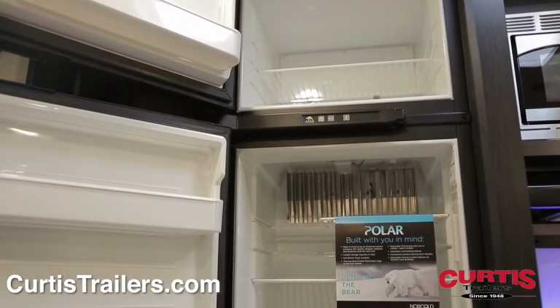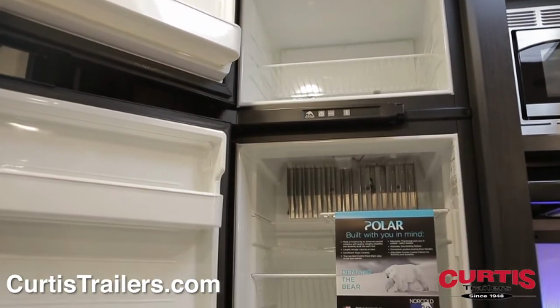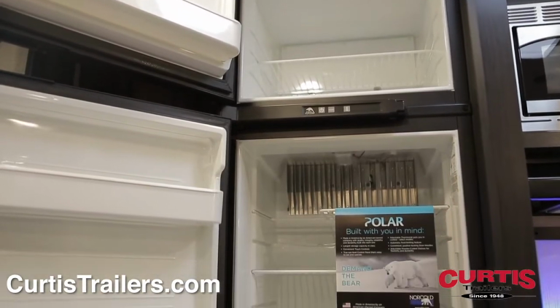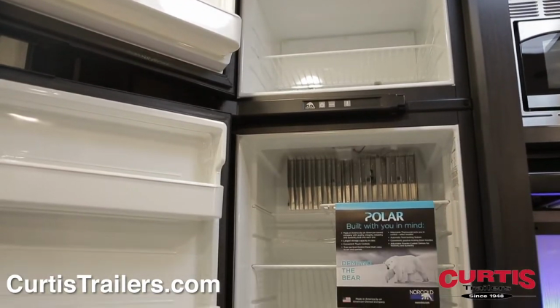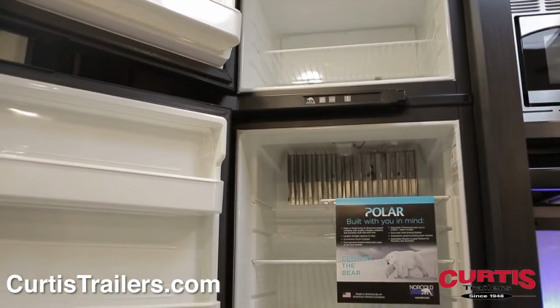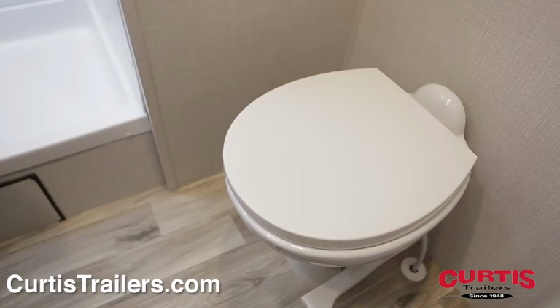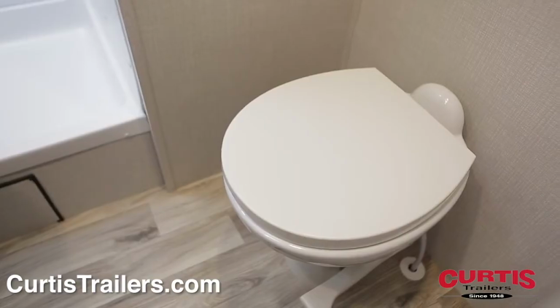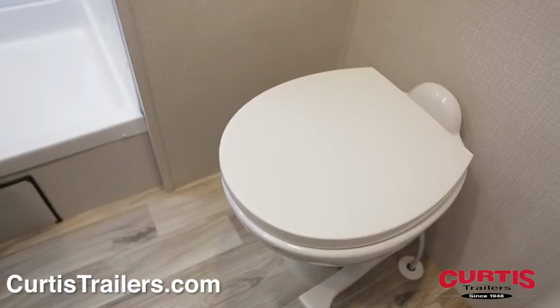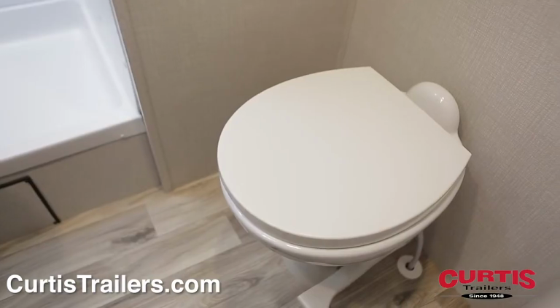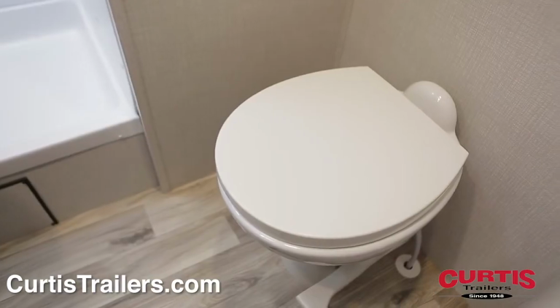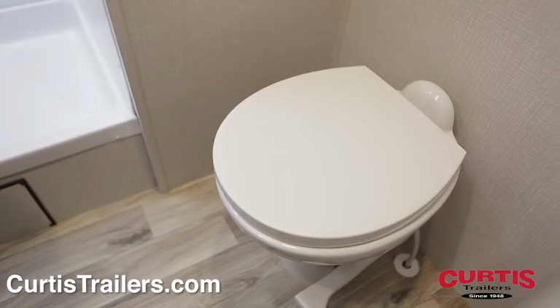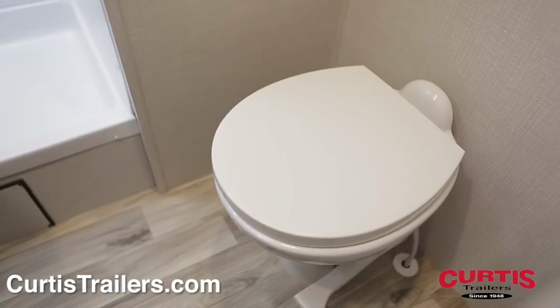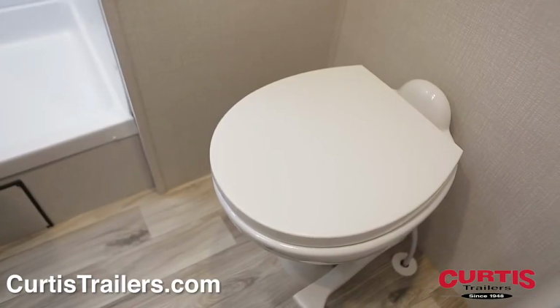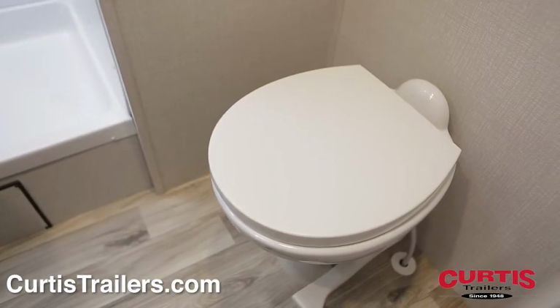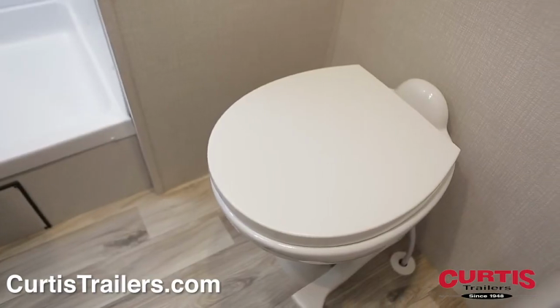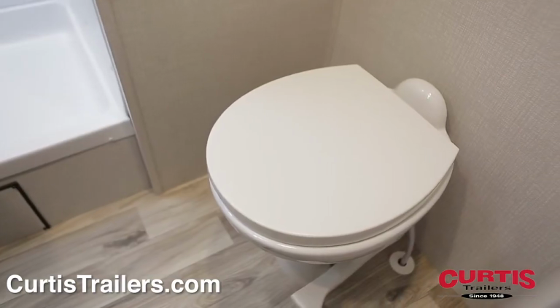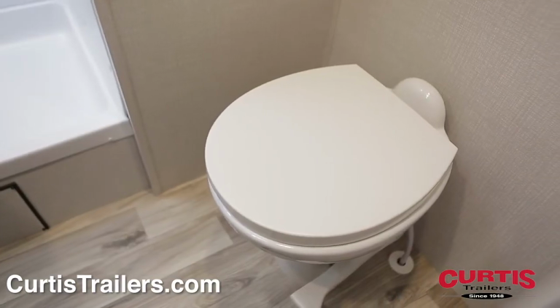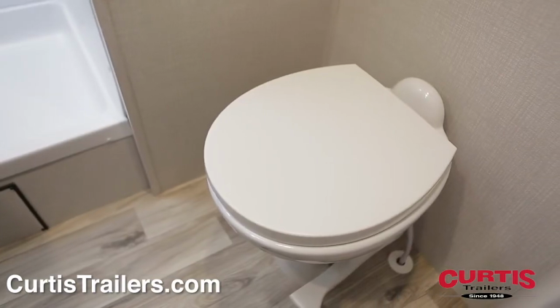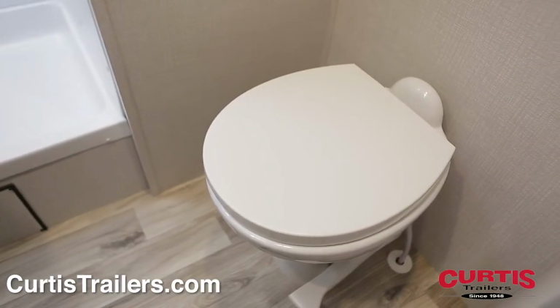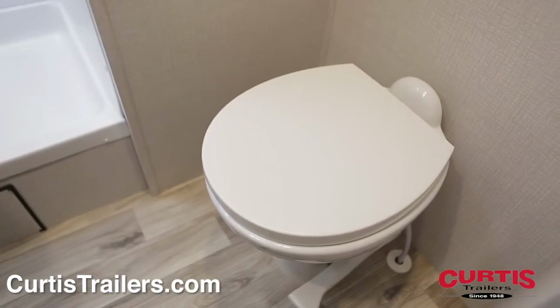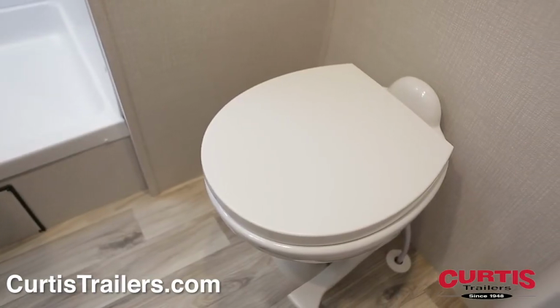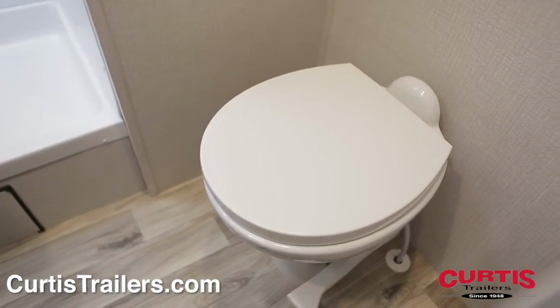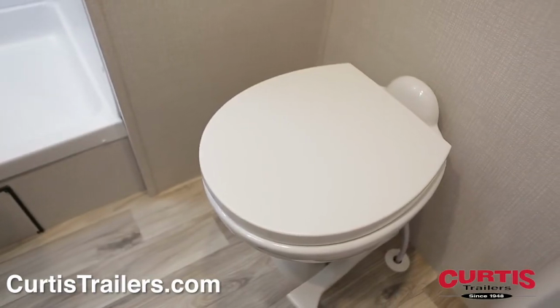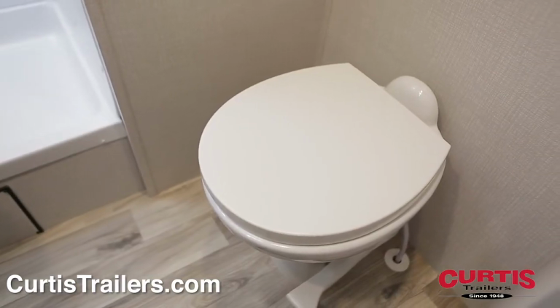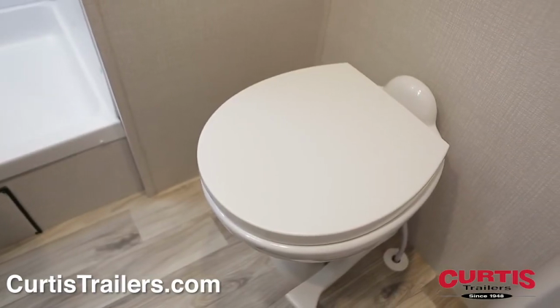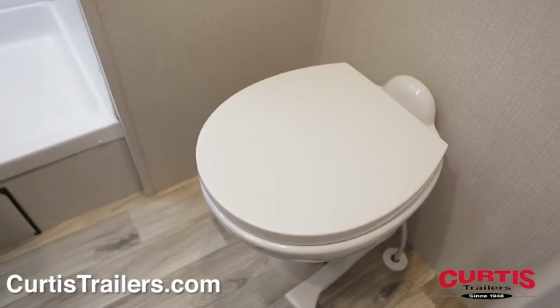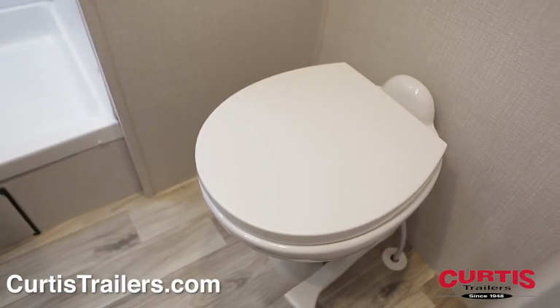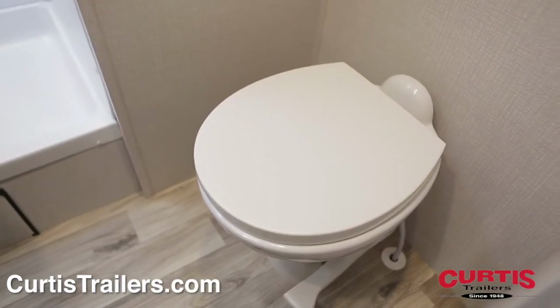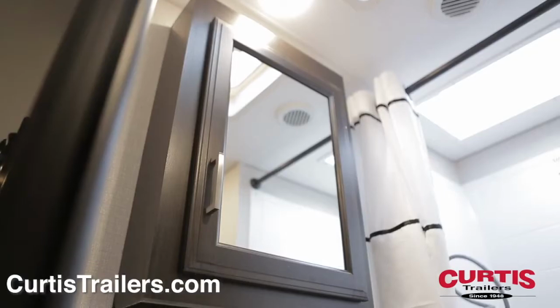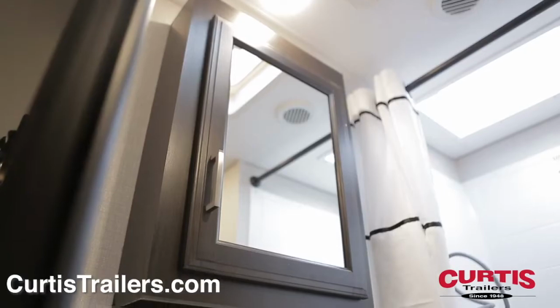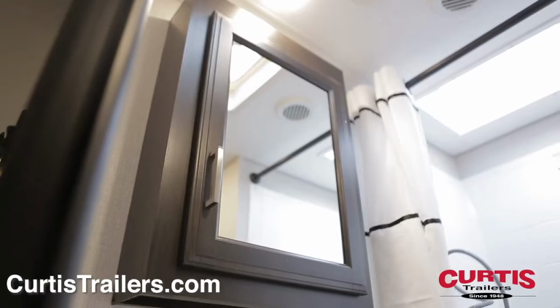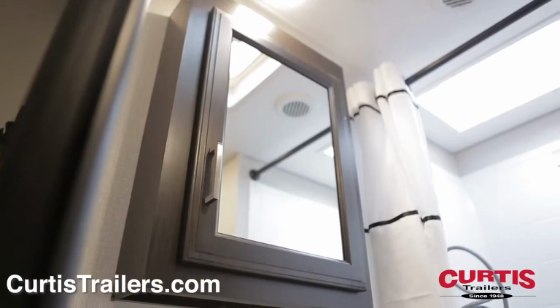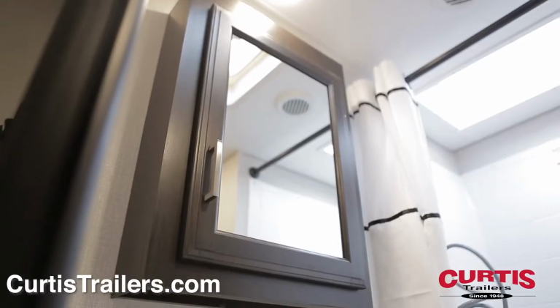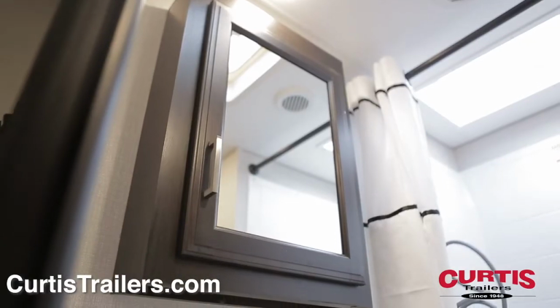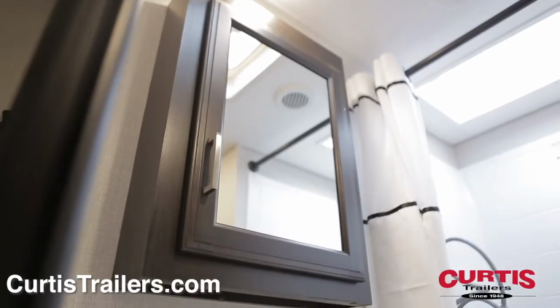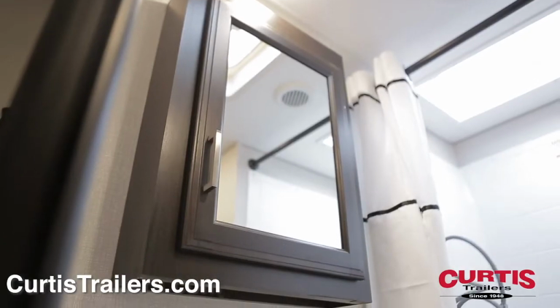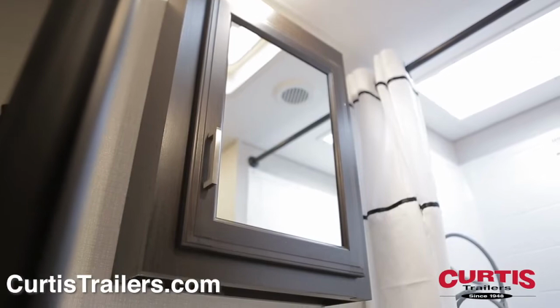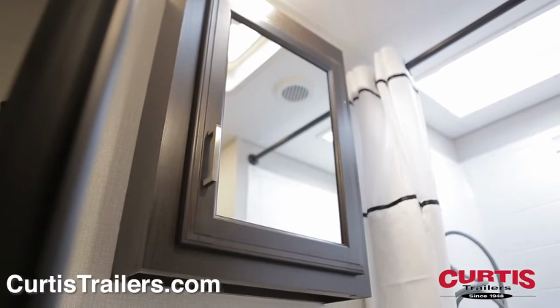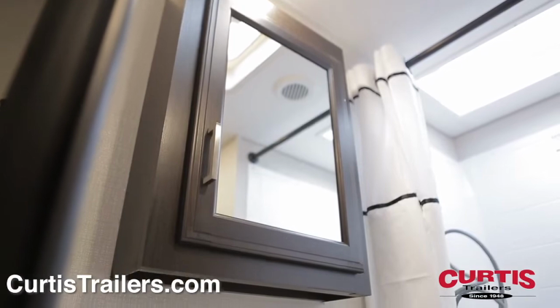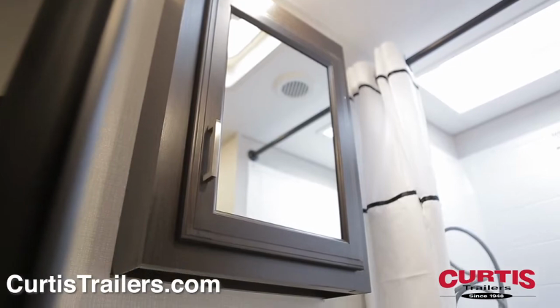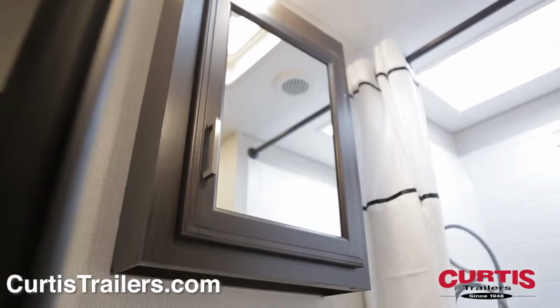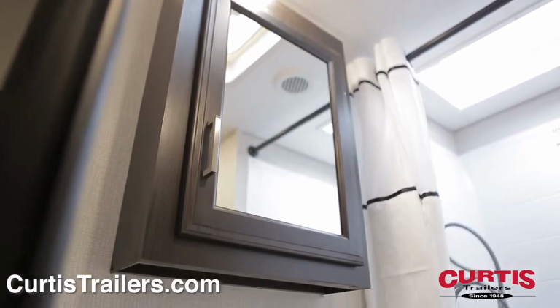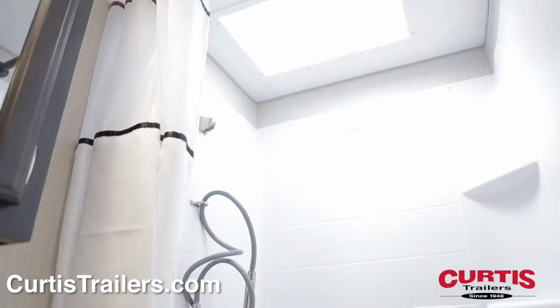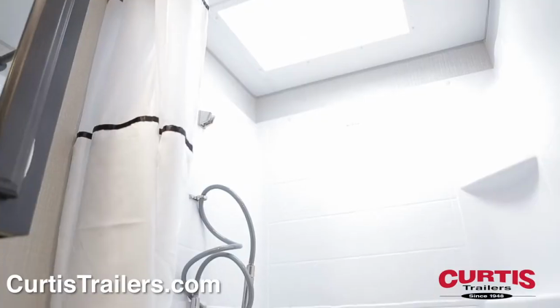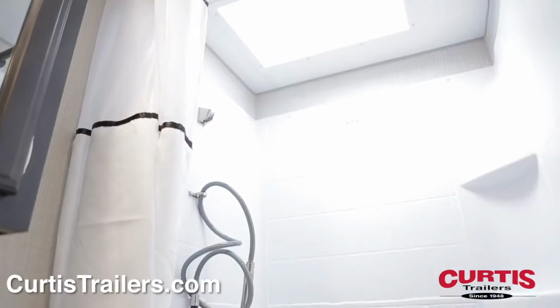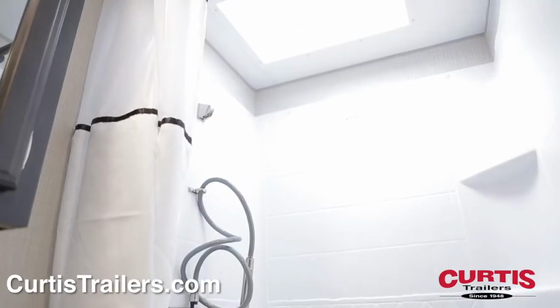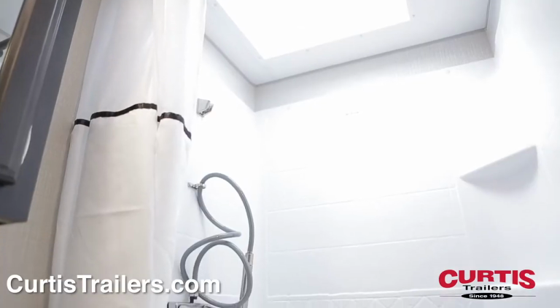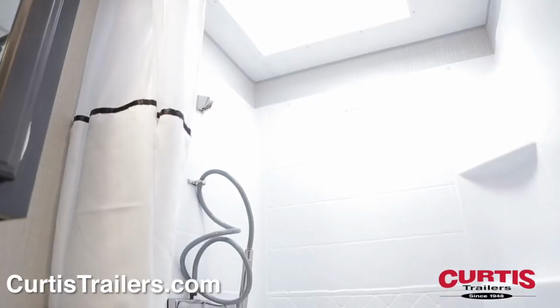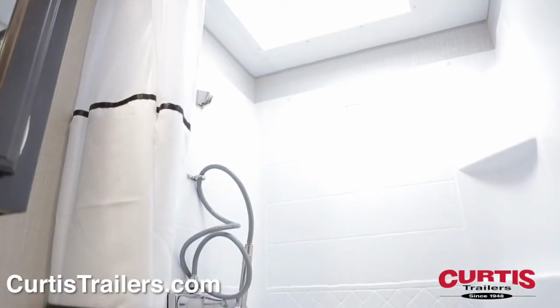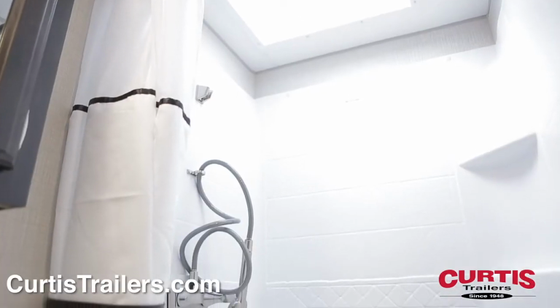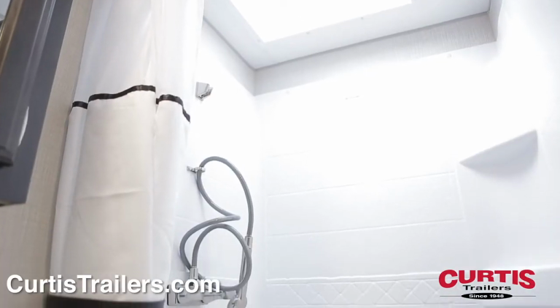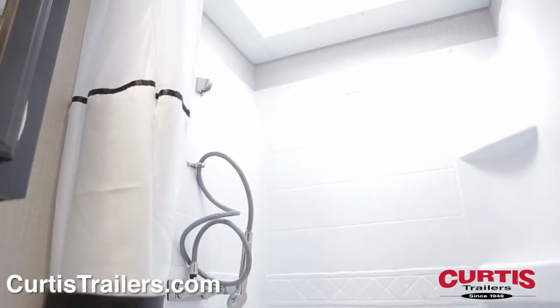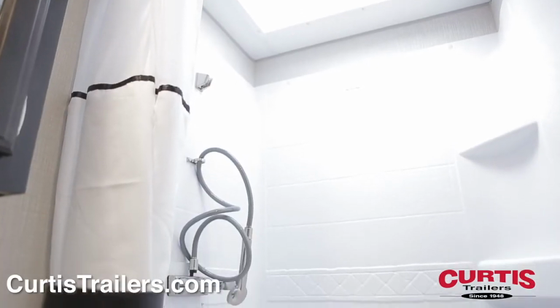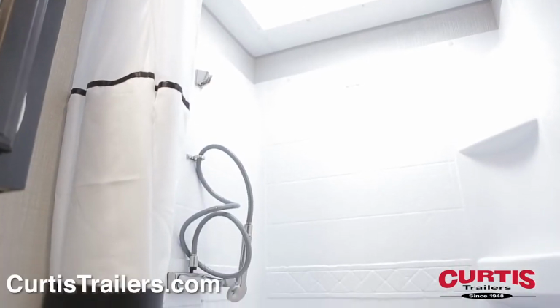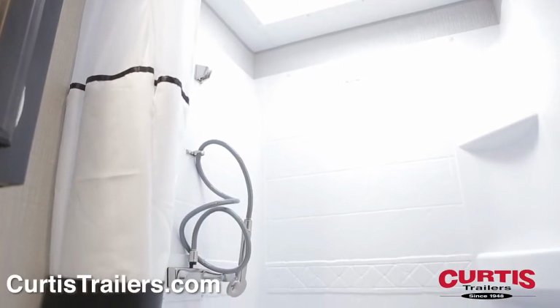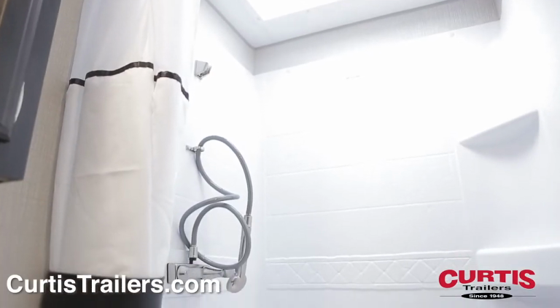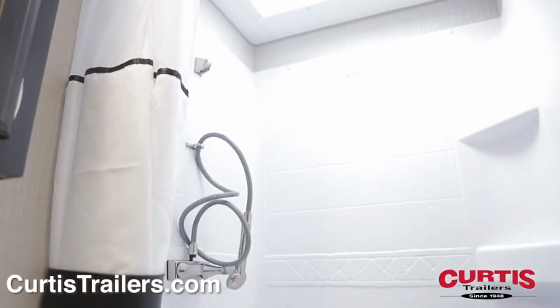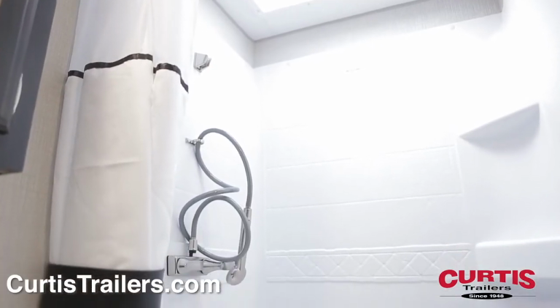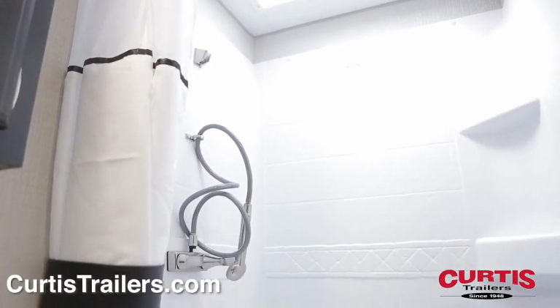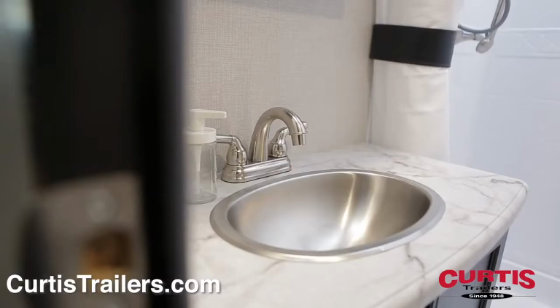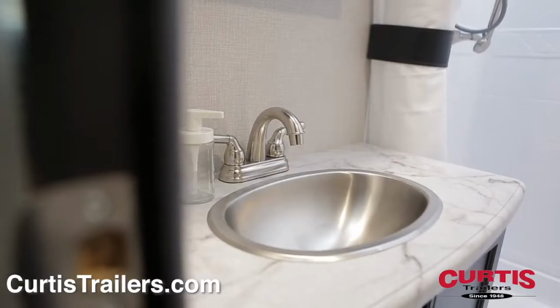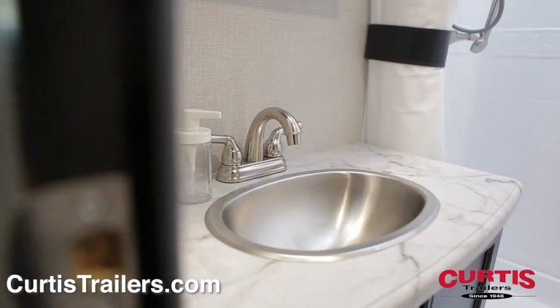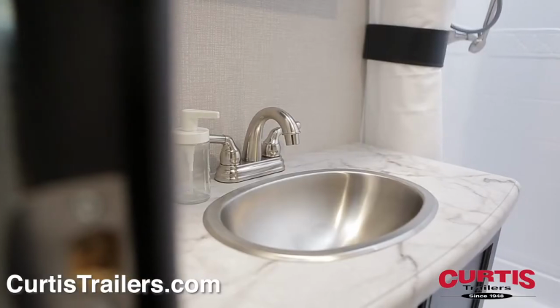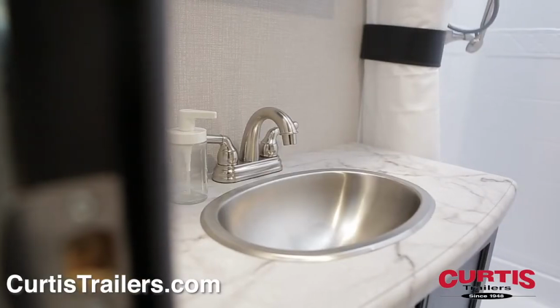The bathroom is complete with a porcelain step flush toilet, mirrored medicine cabinet, skylight shower with attractive curtain and sink.